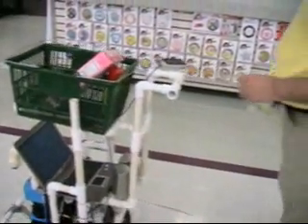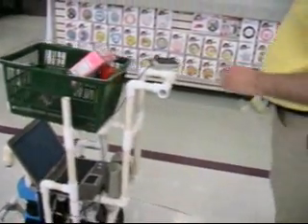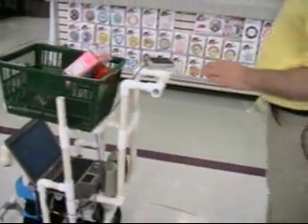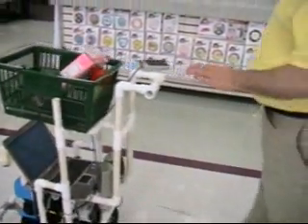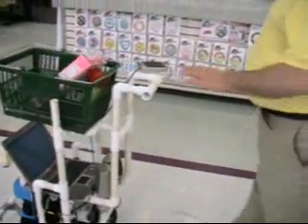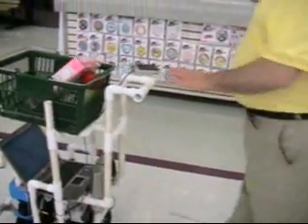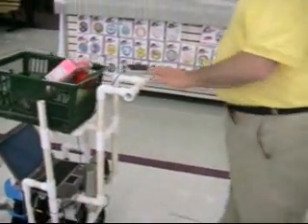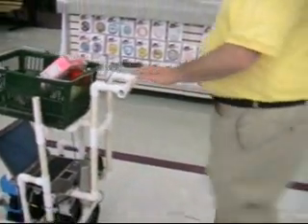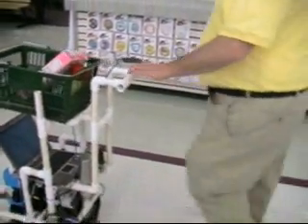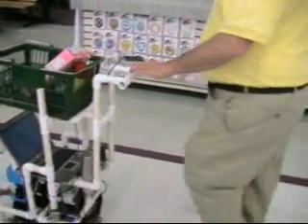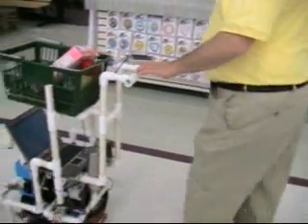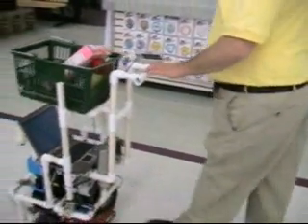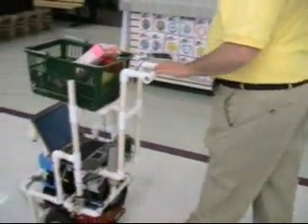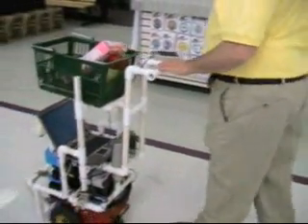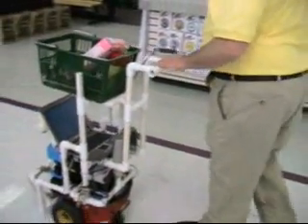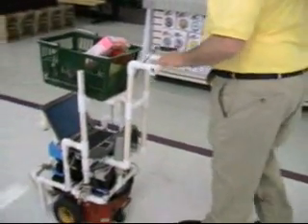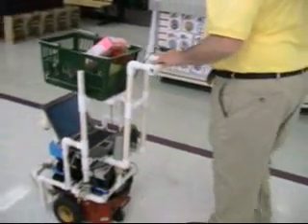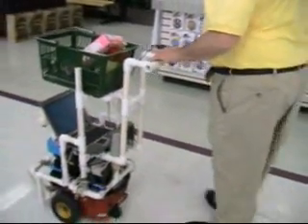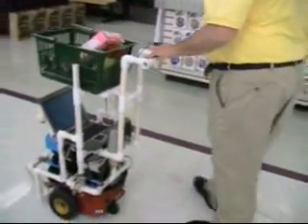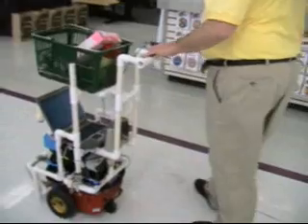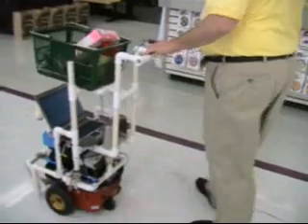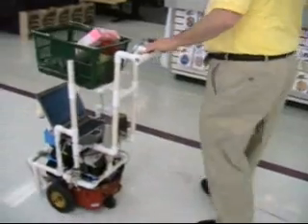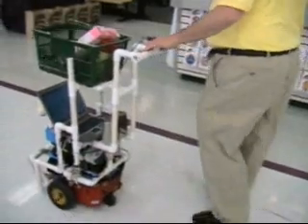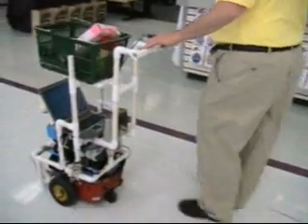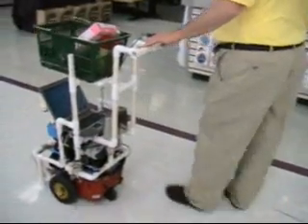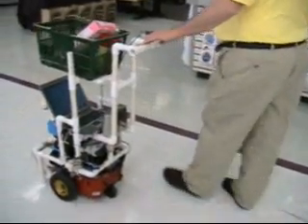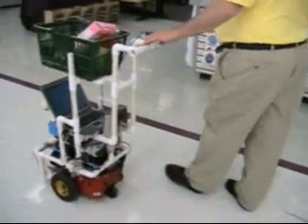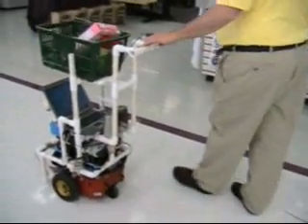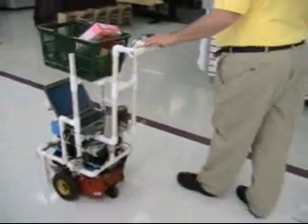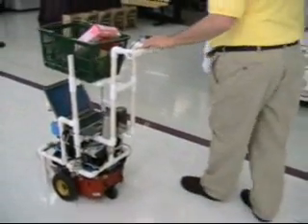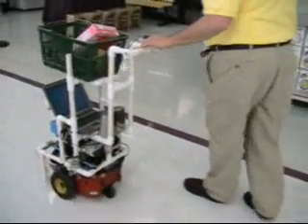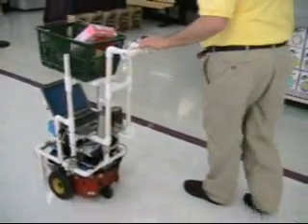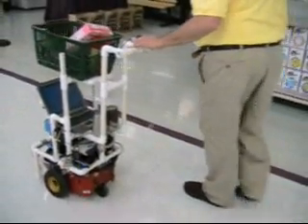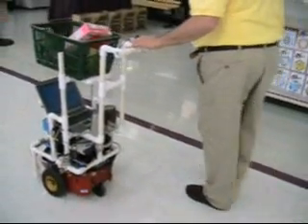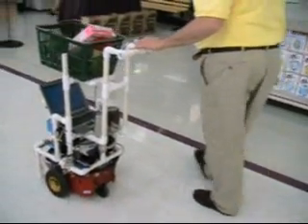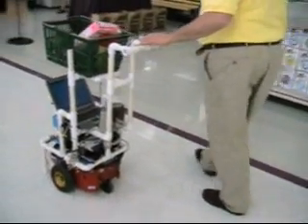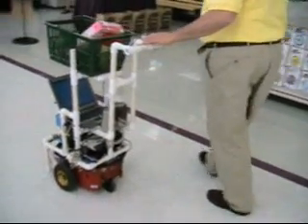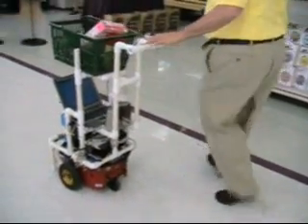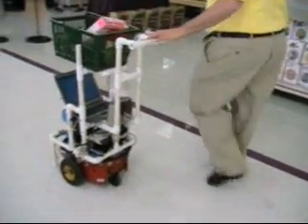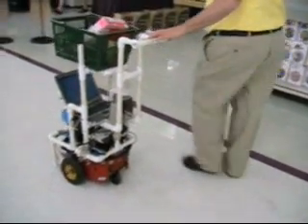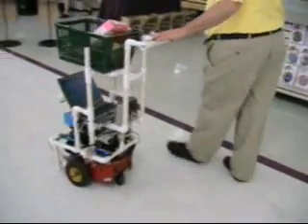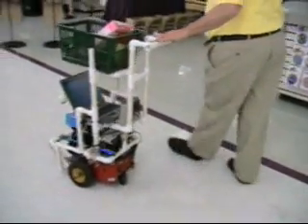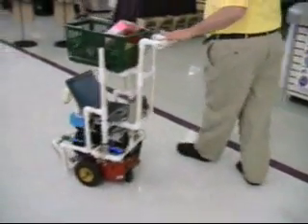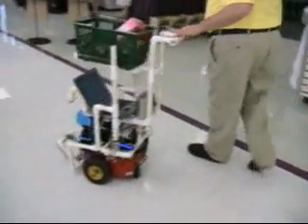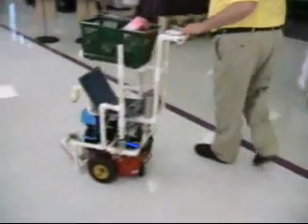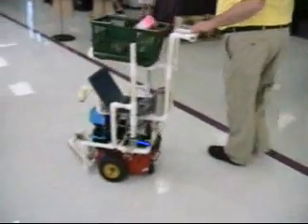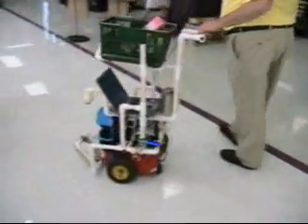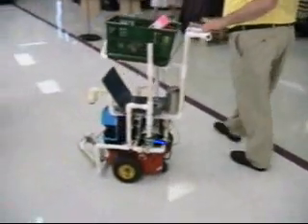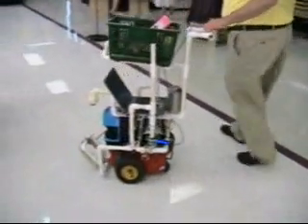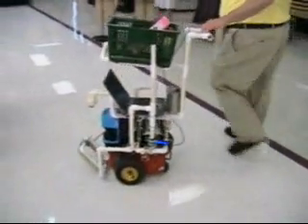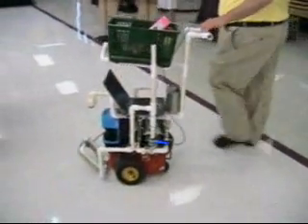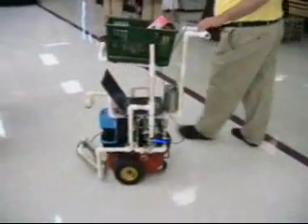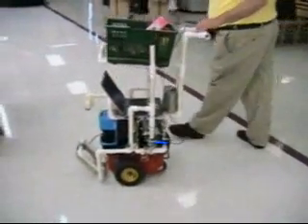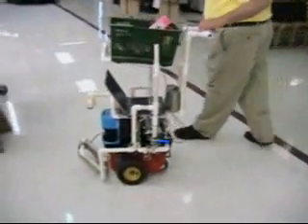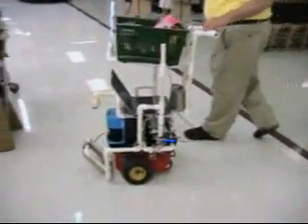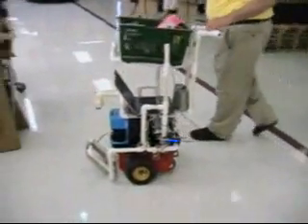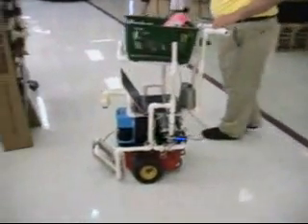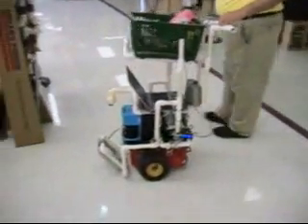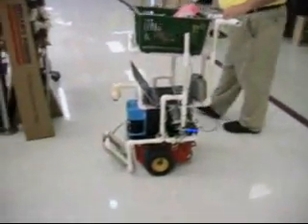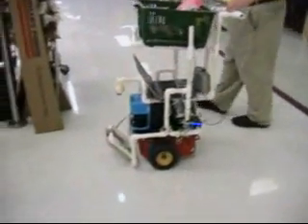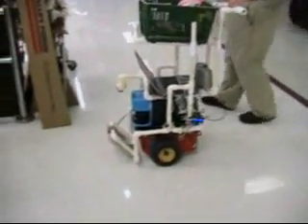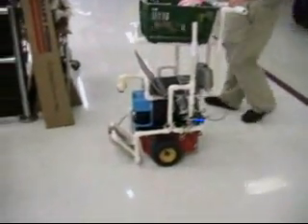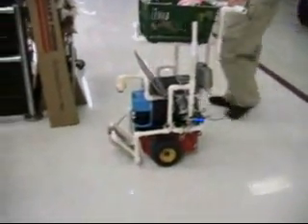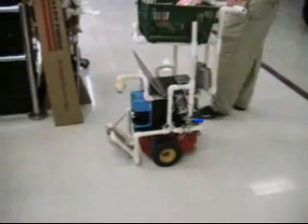What's interesting is that since this person has some residual vision, he can follow the robot without holding onto the handle all the time.